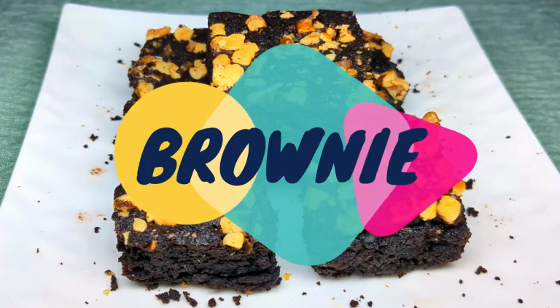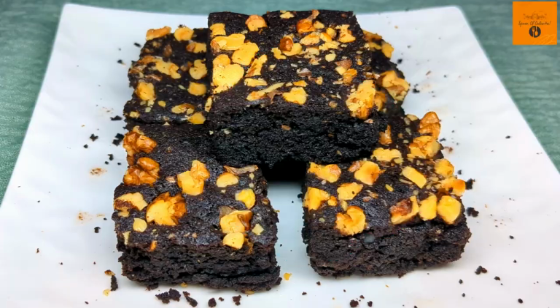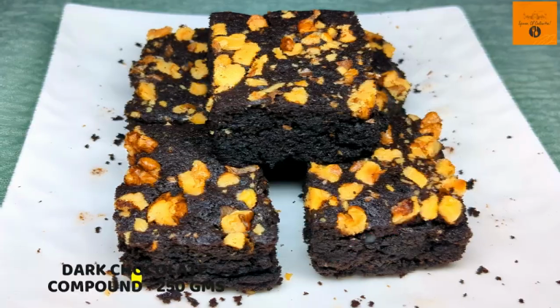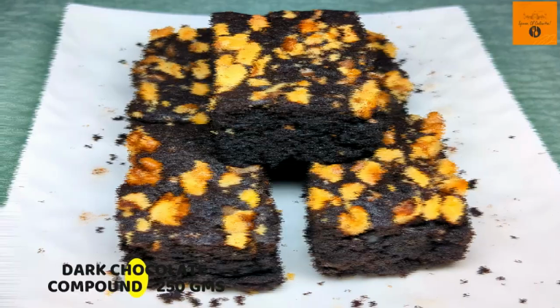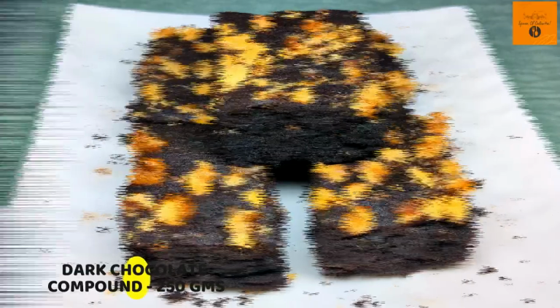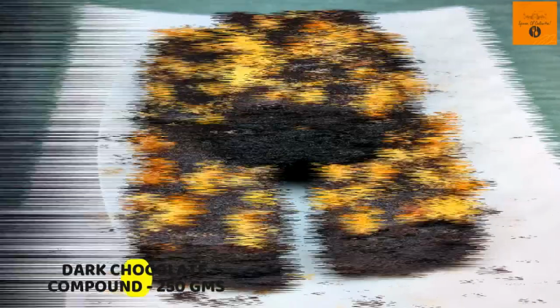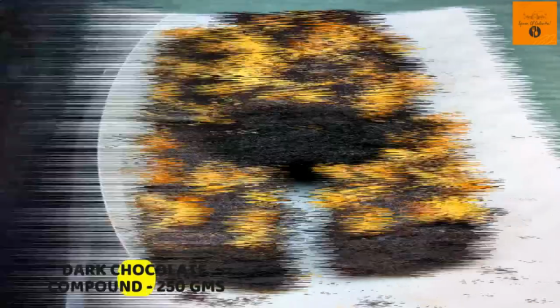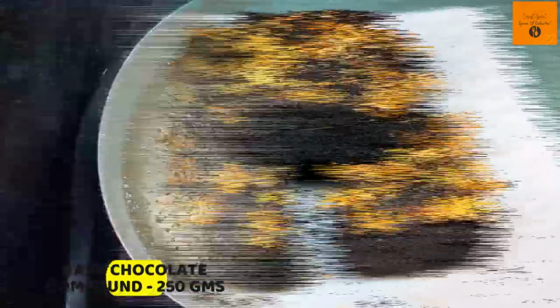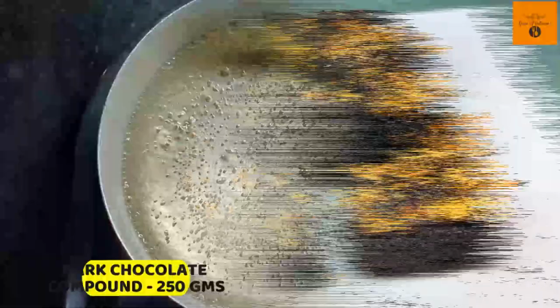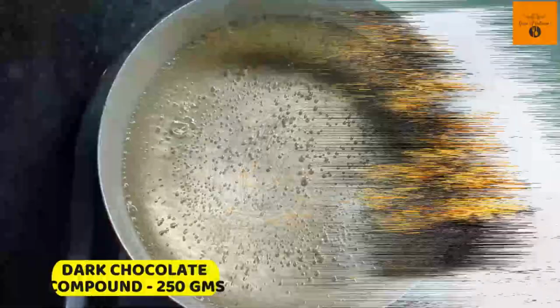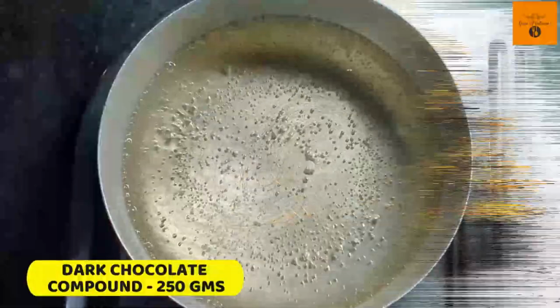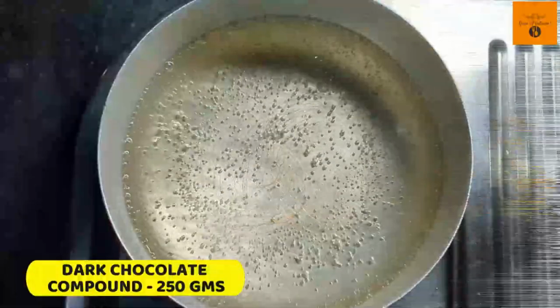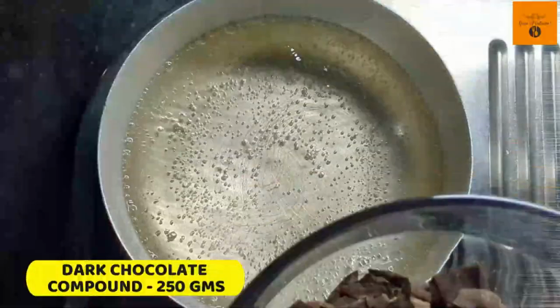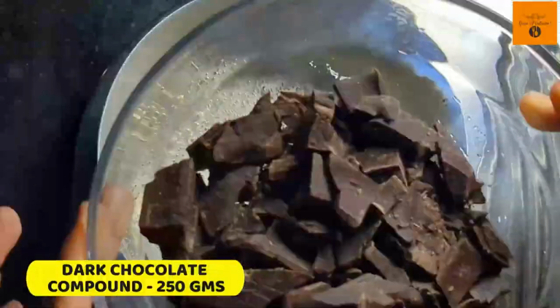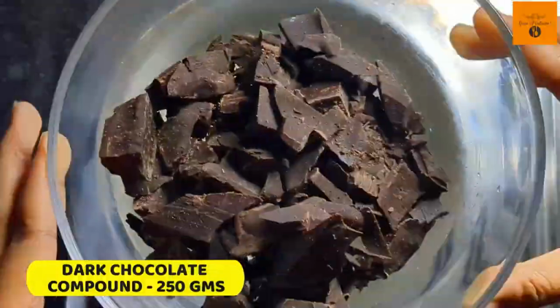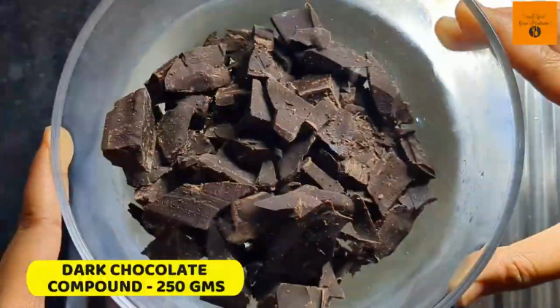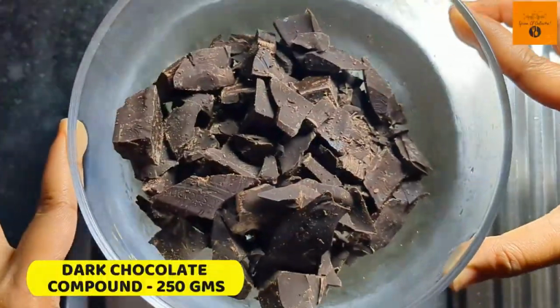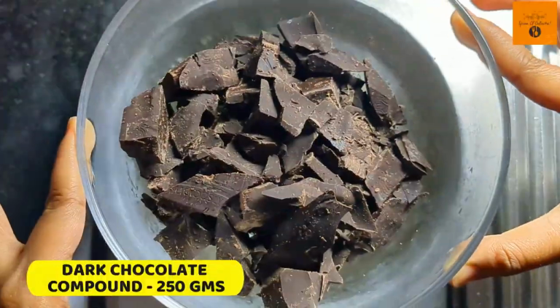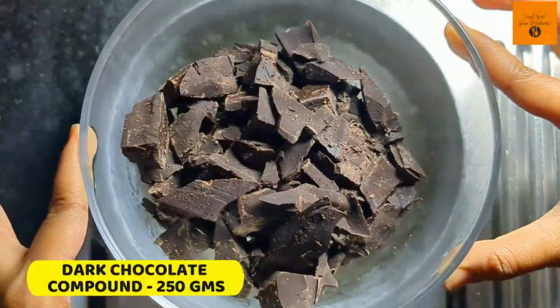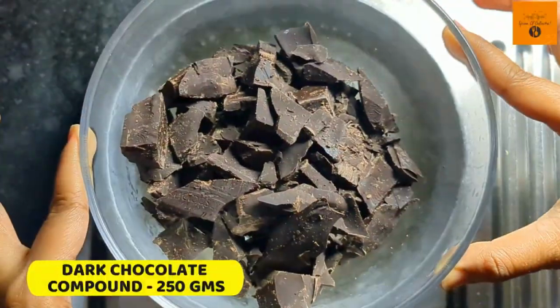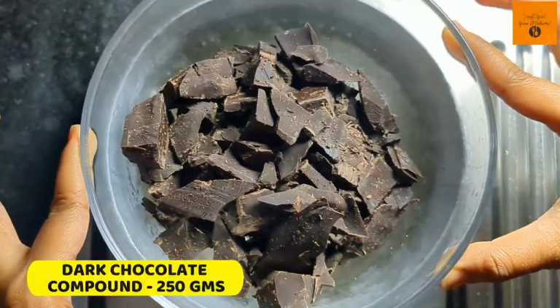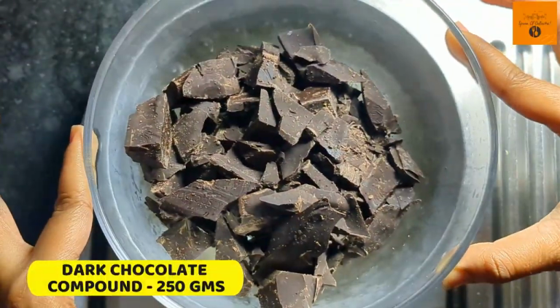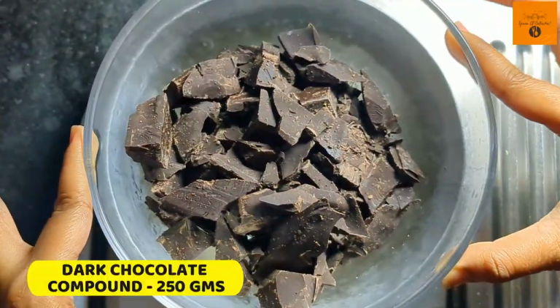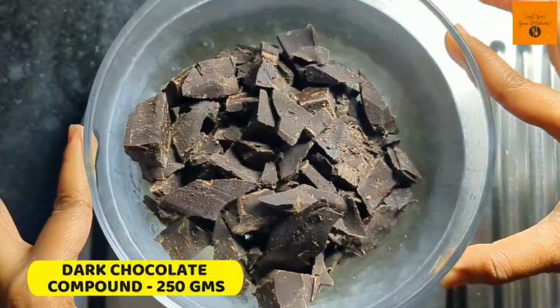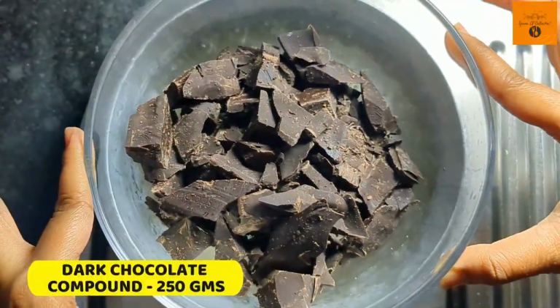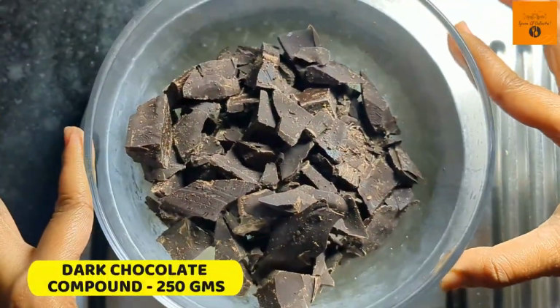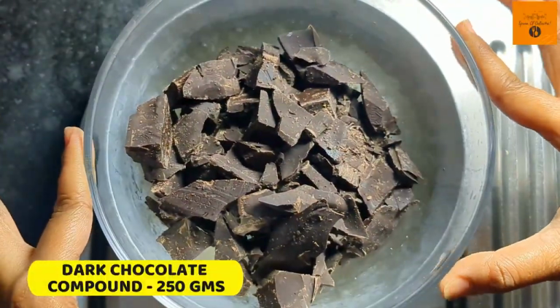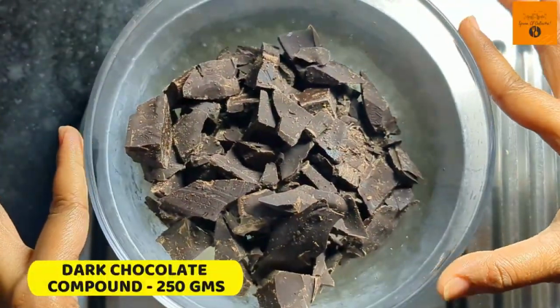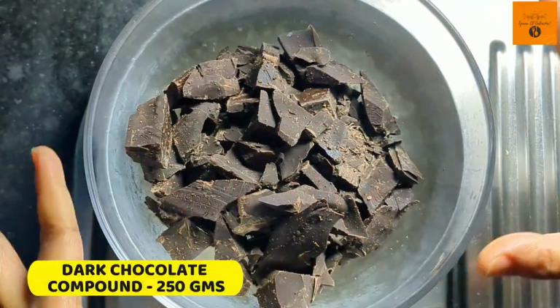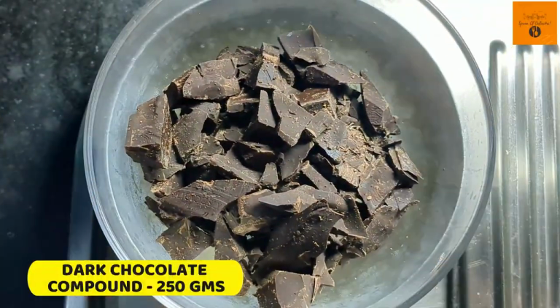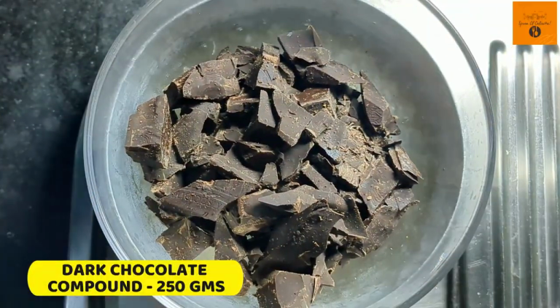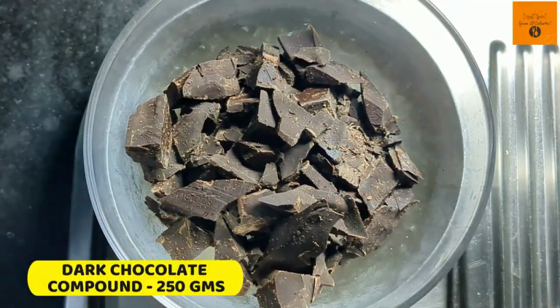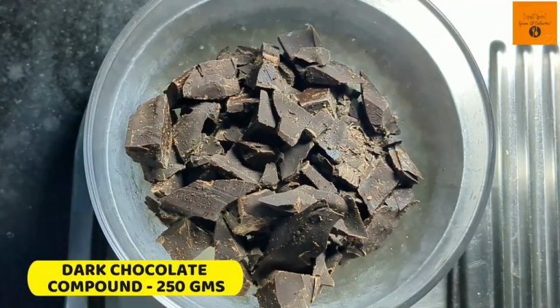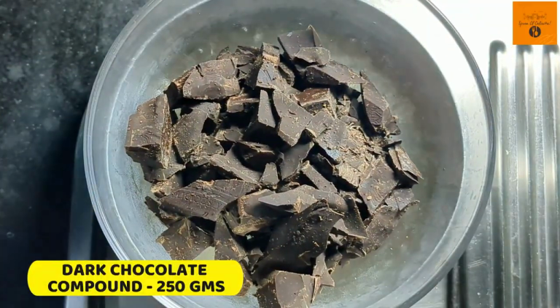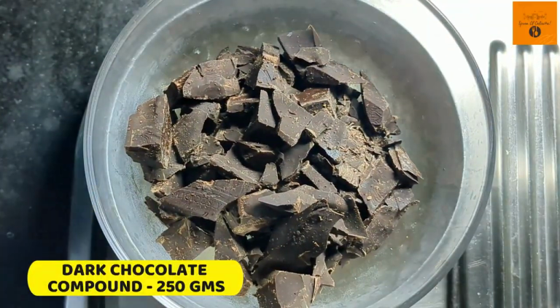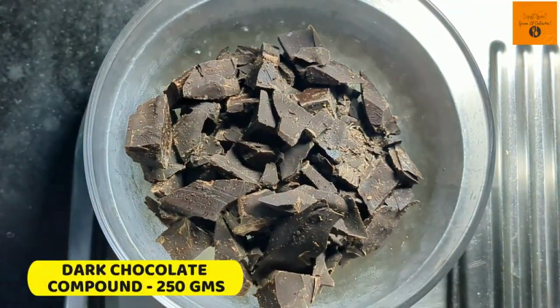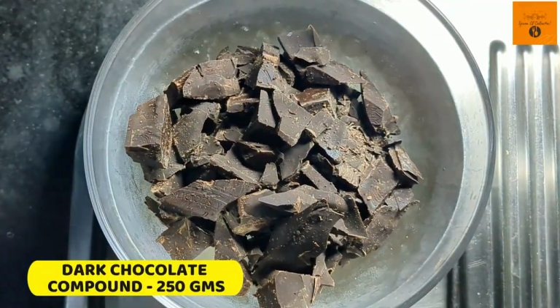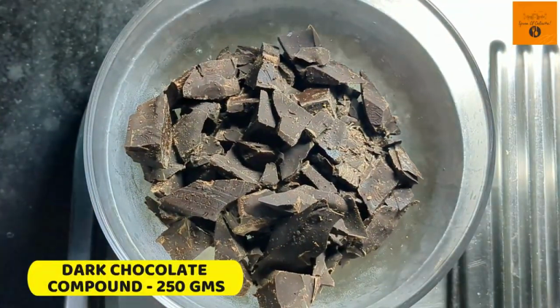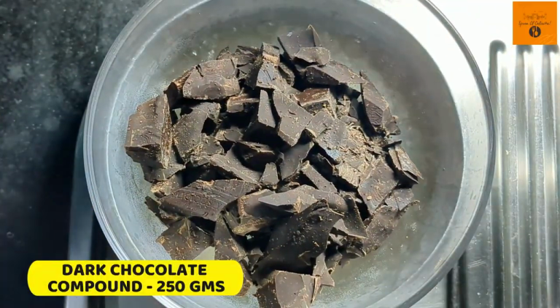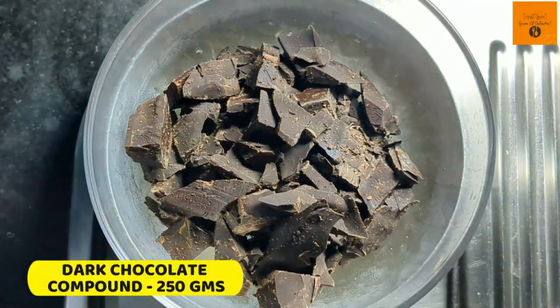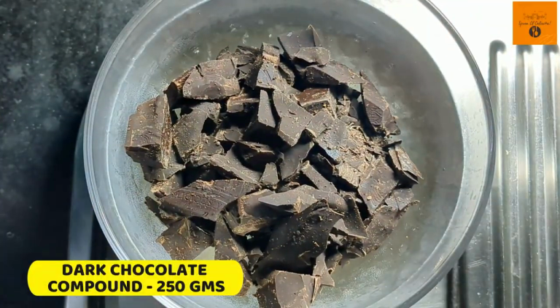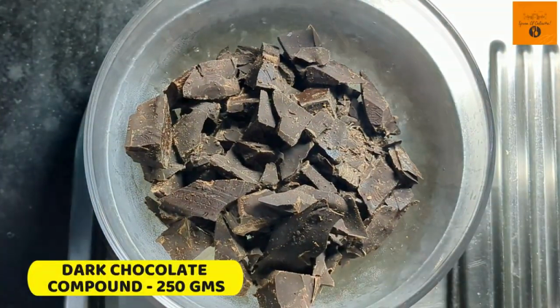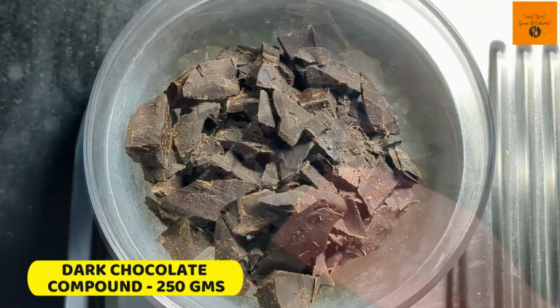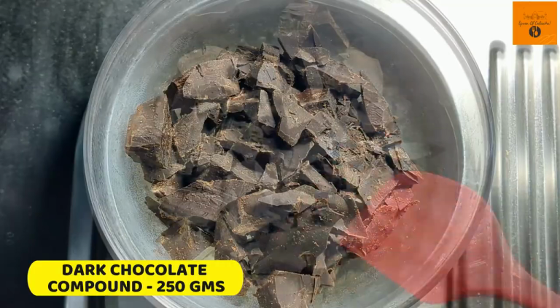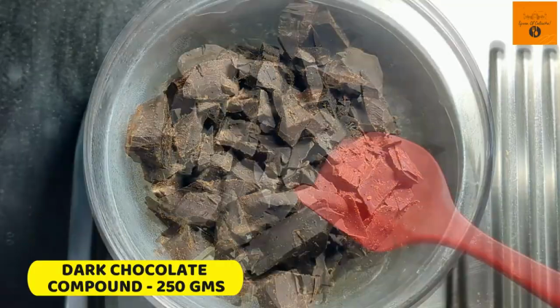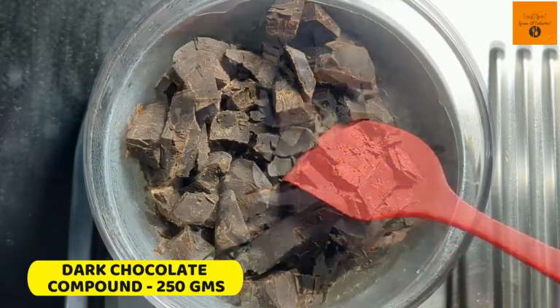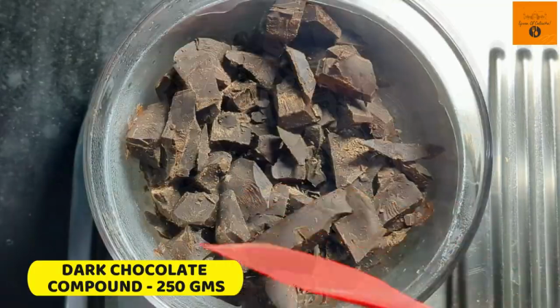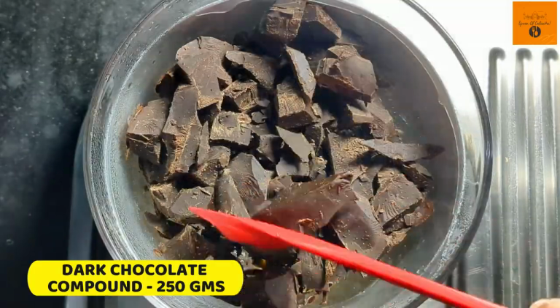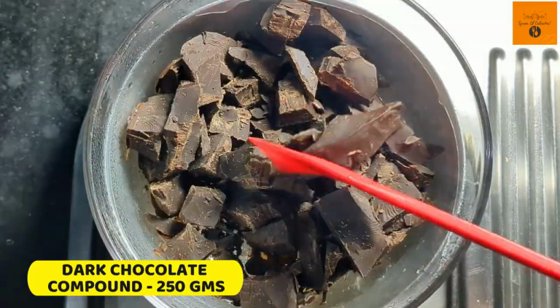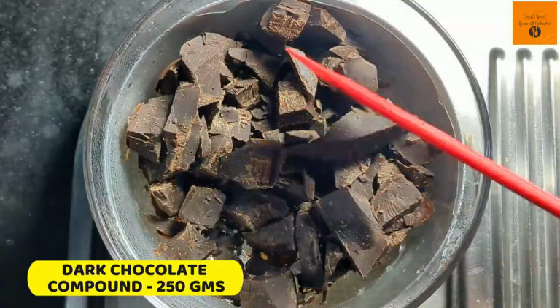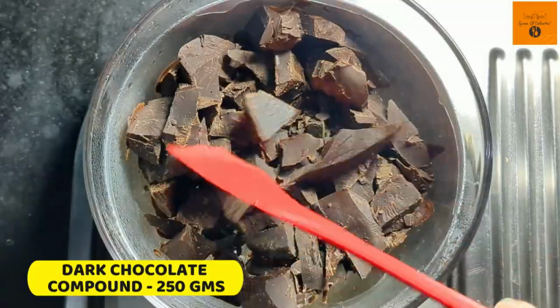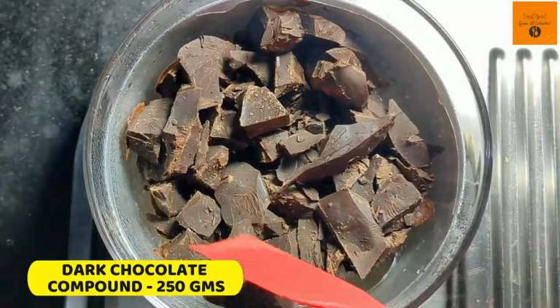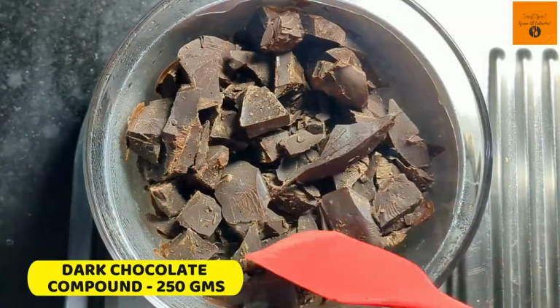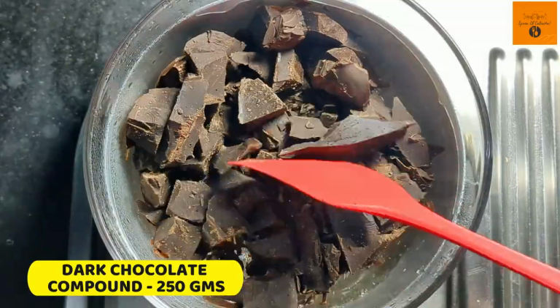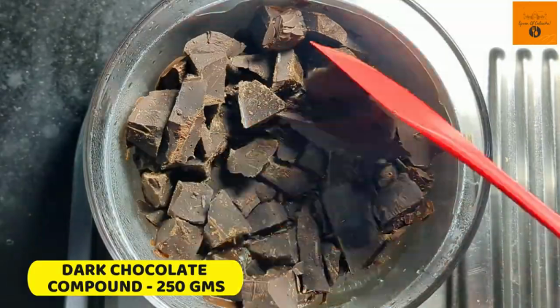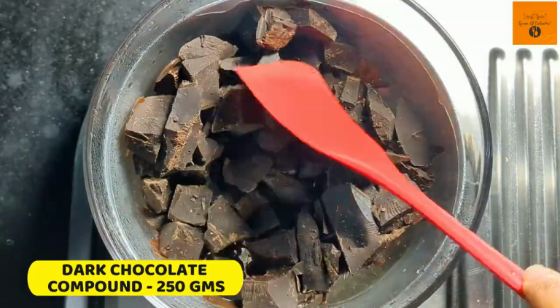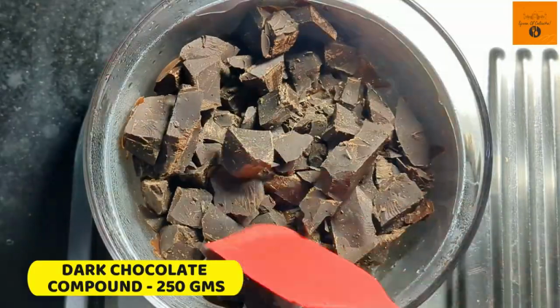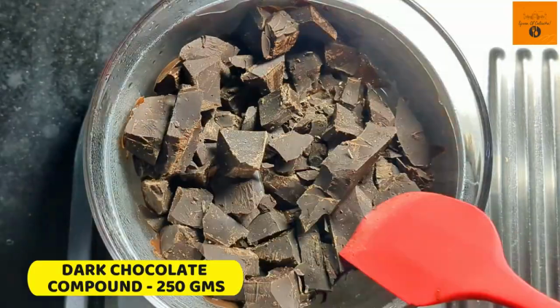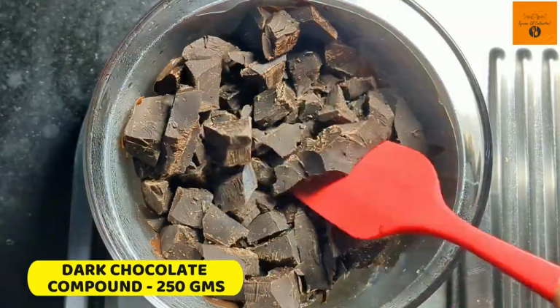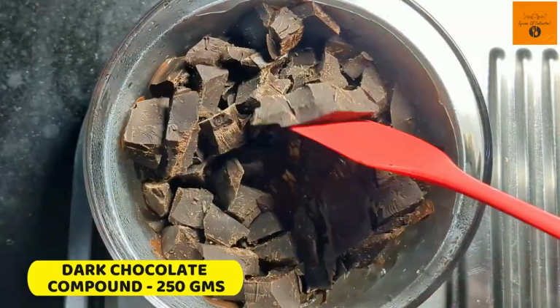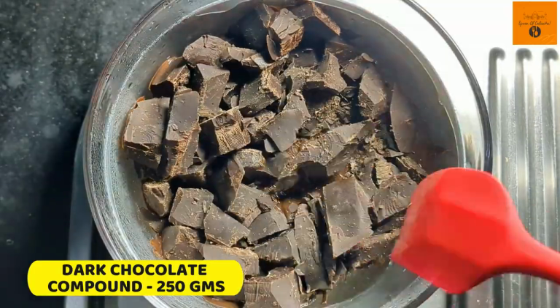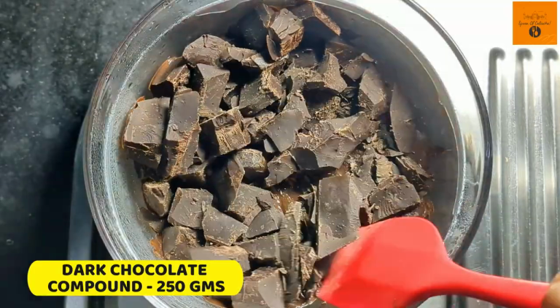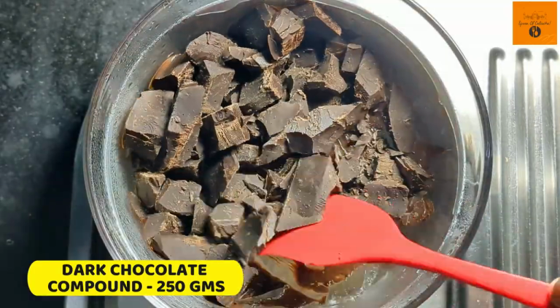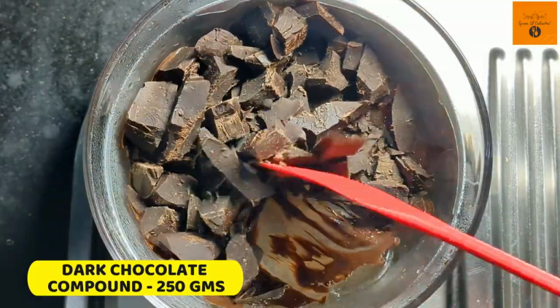First I'll chop some 250 grams of dark chocolate compound and place it on a boiling water to melt it nicely.